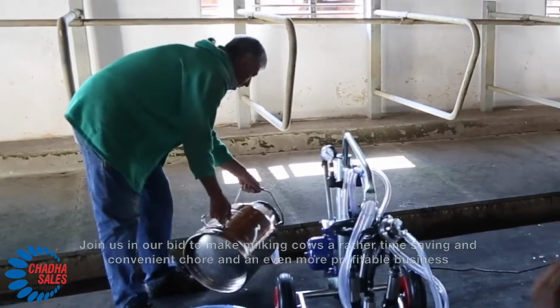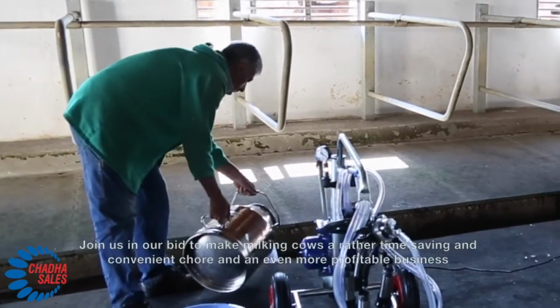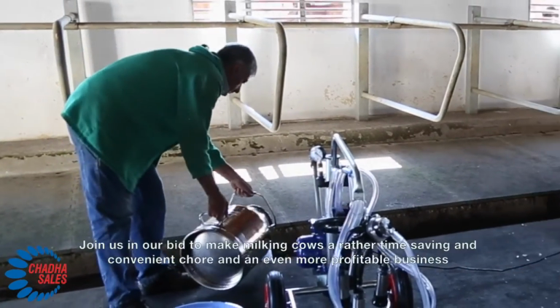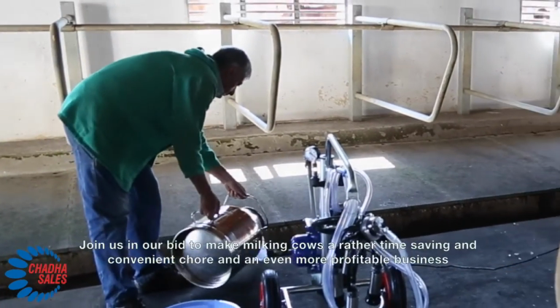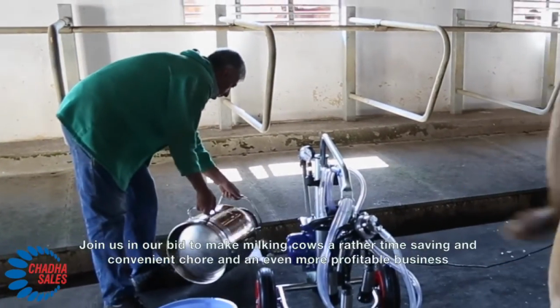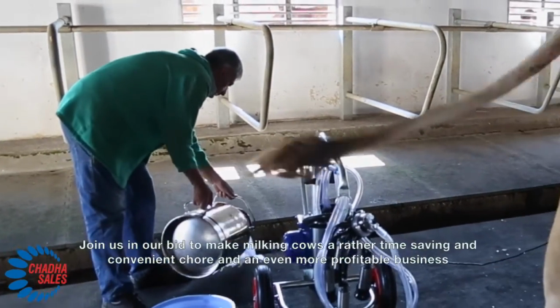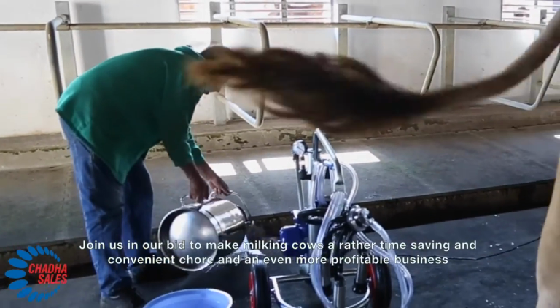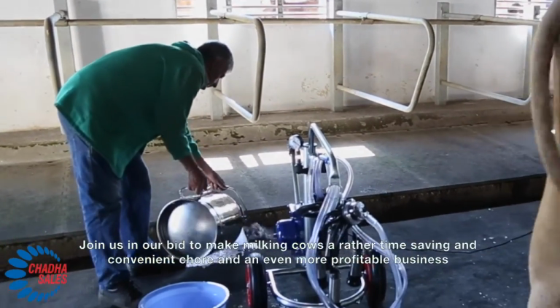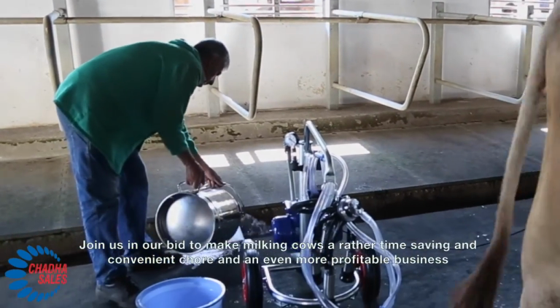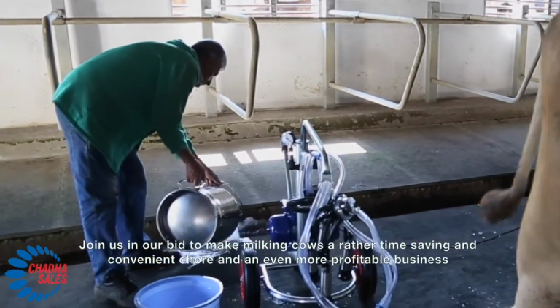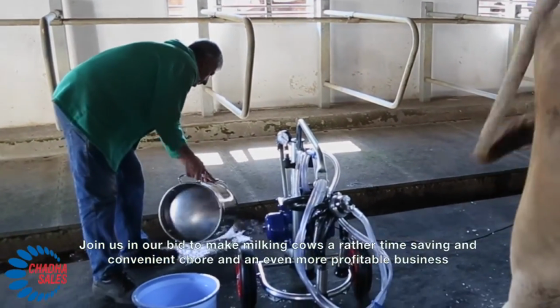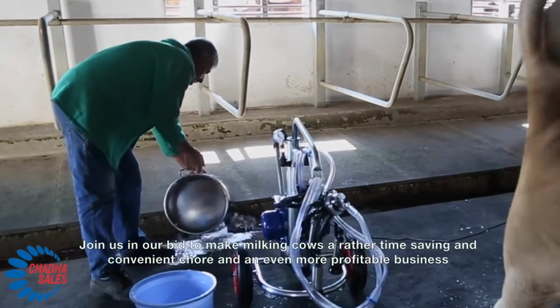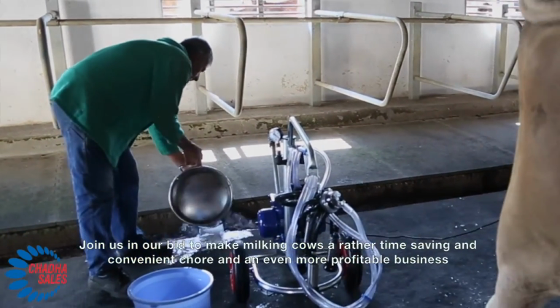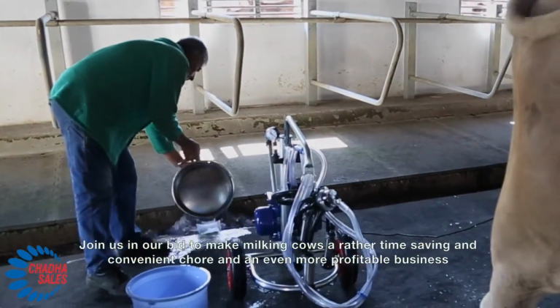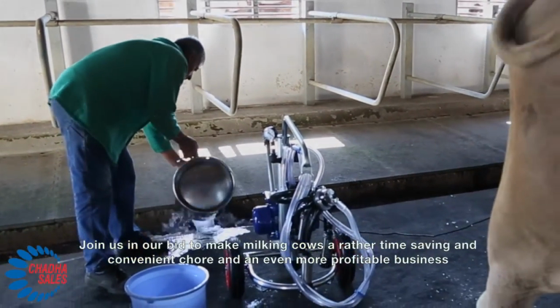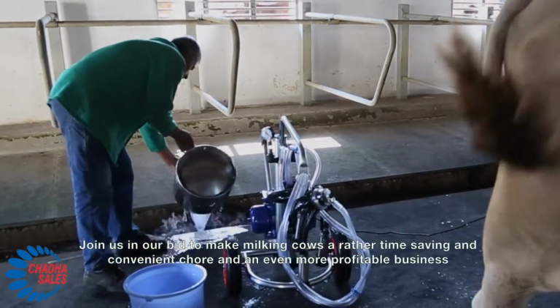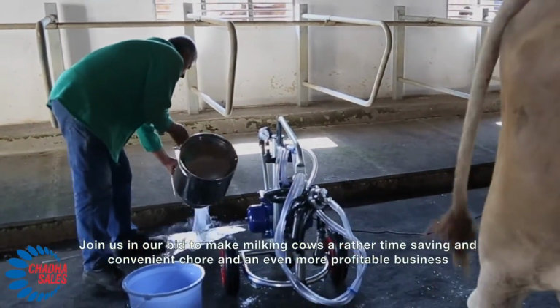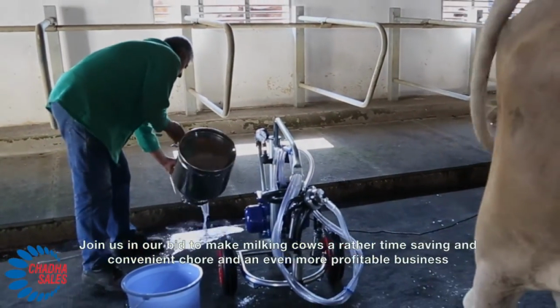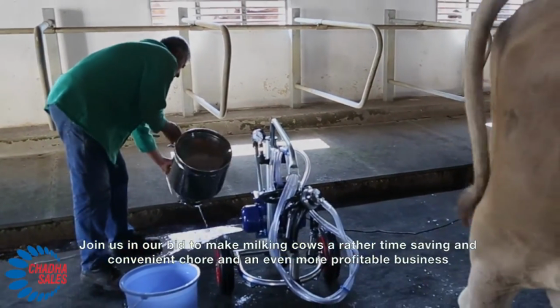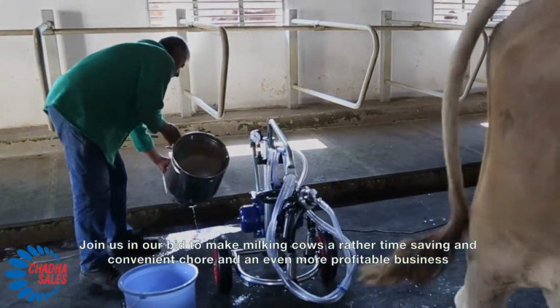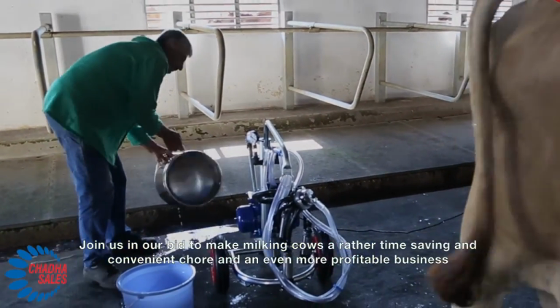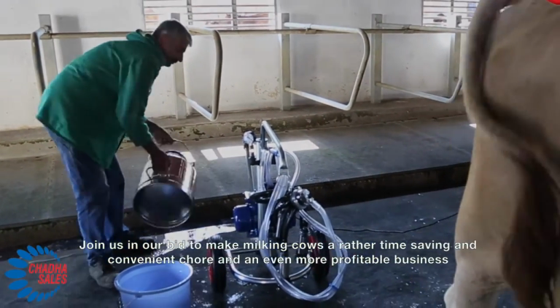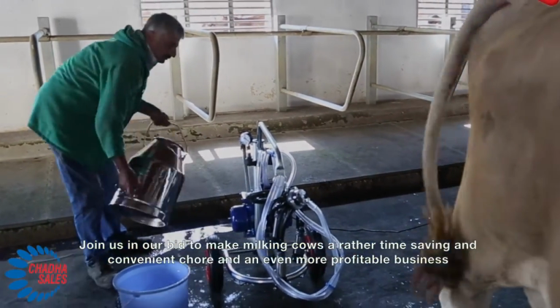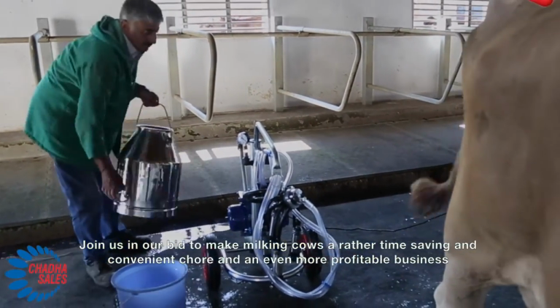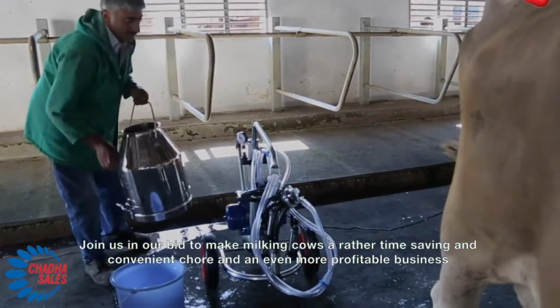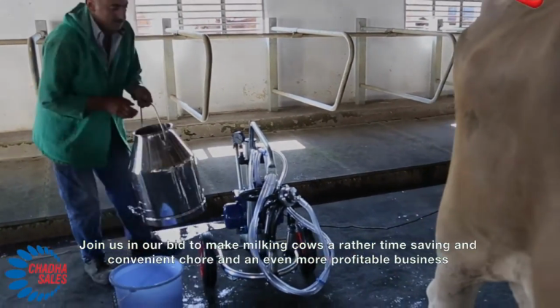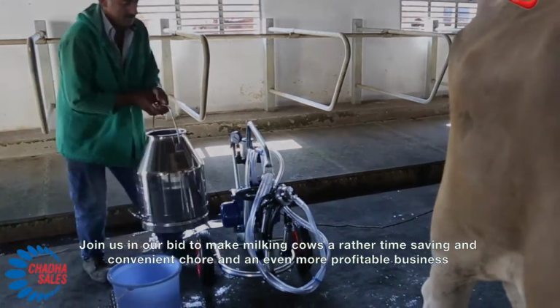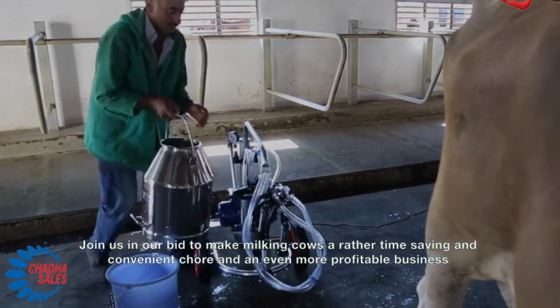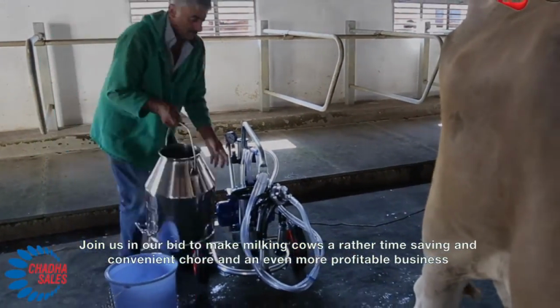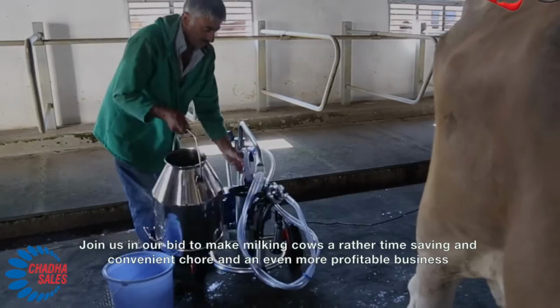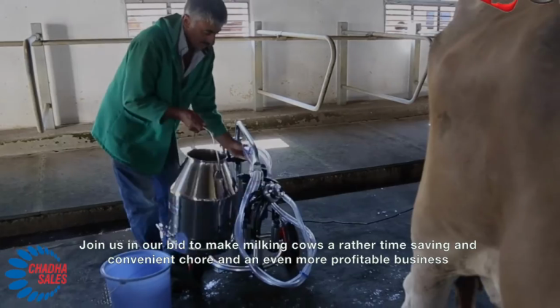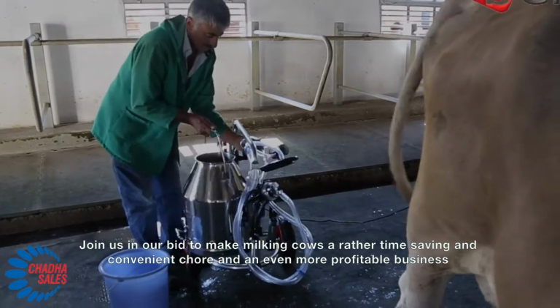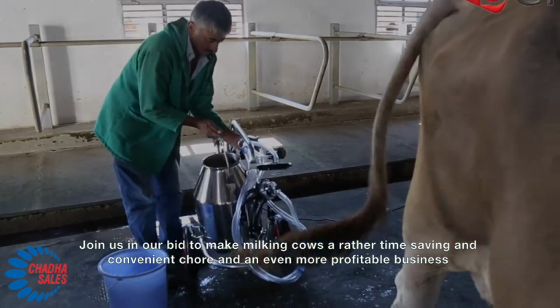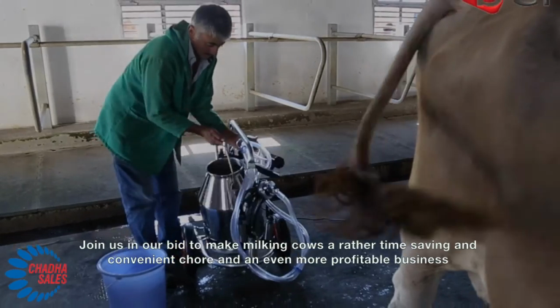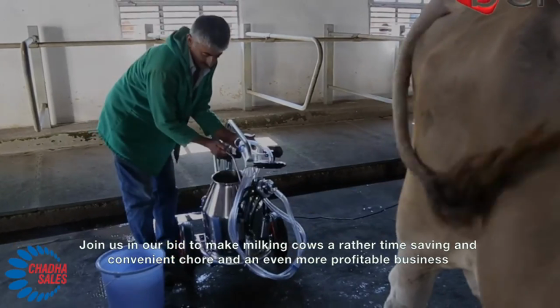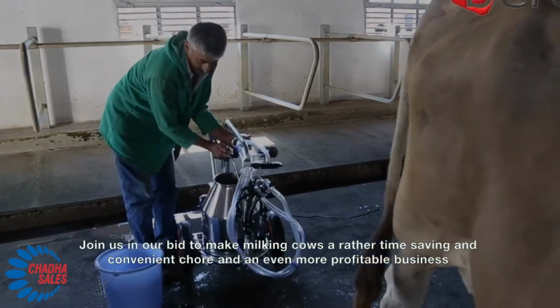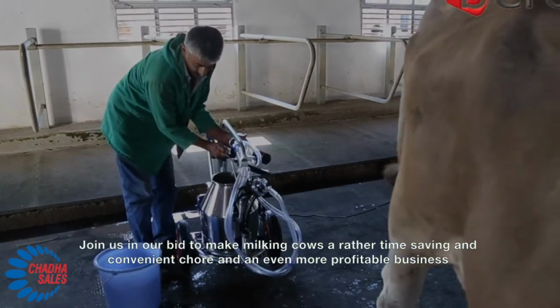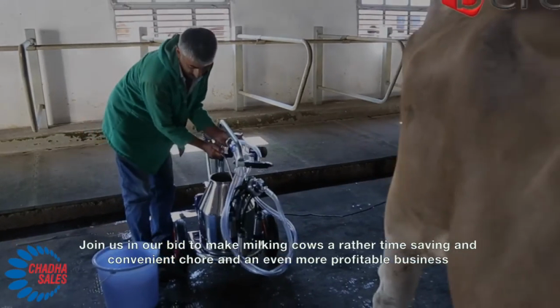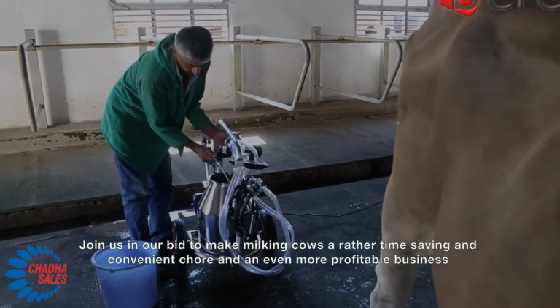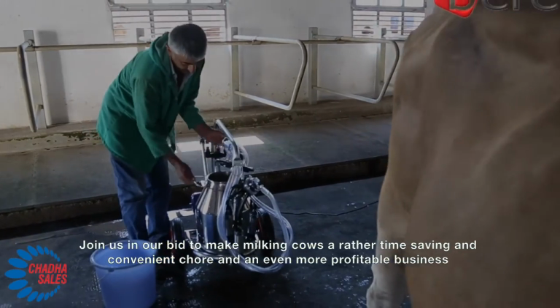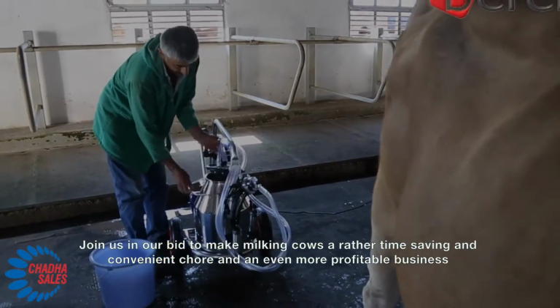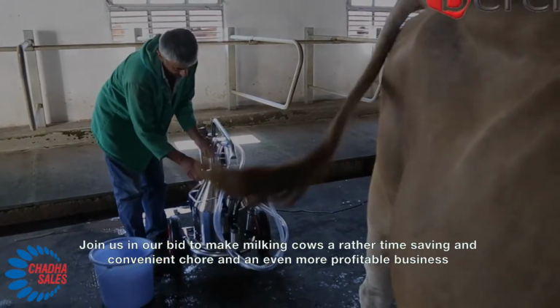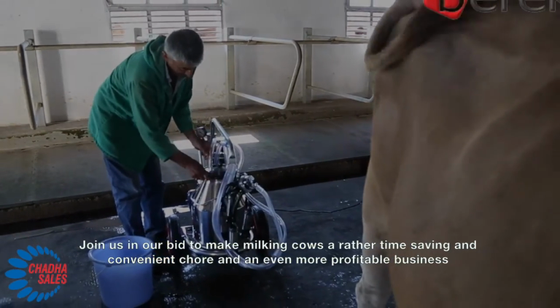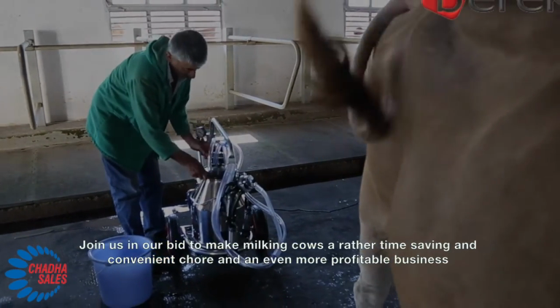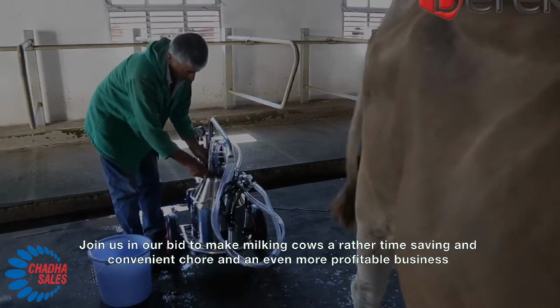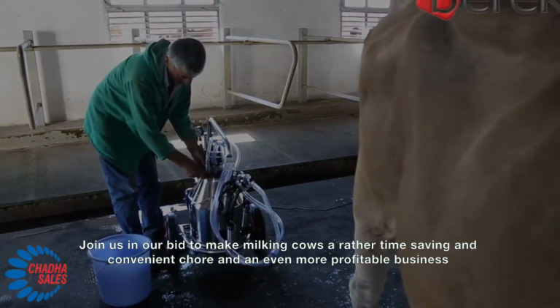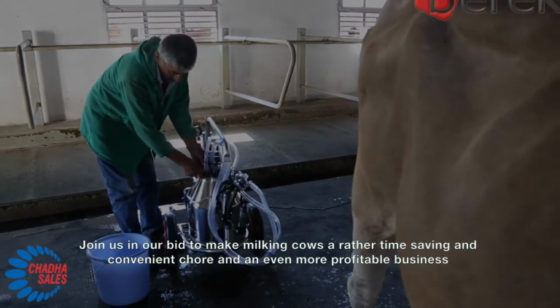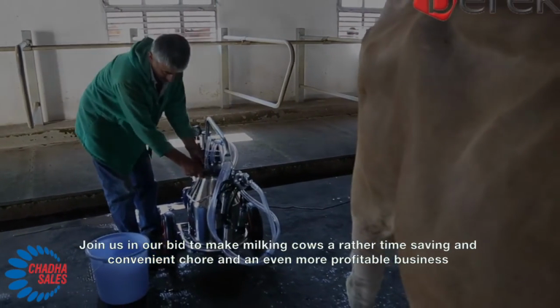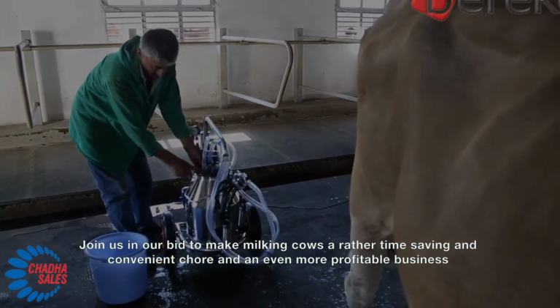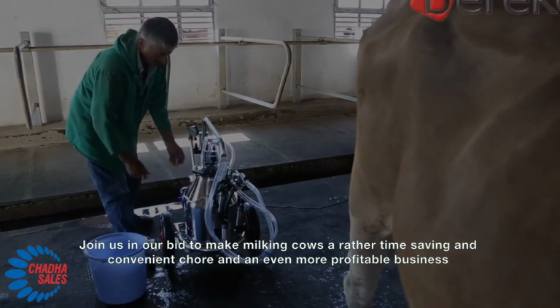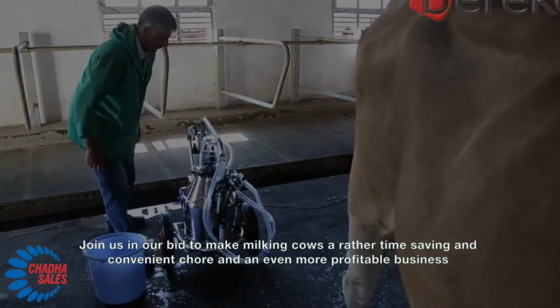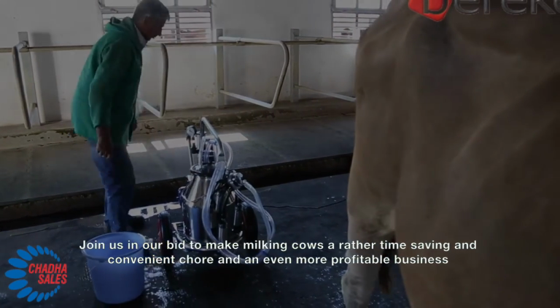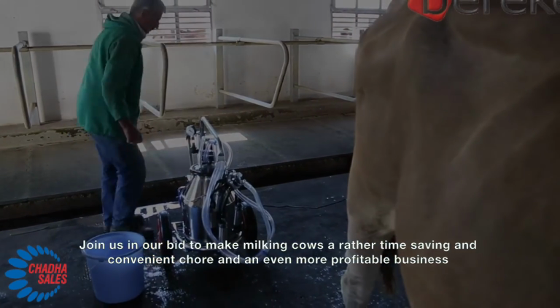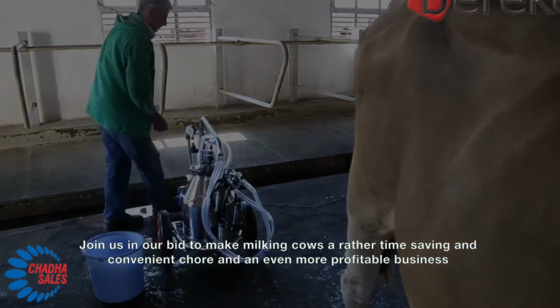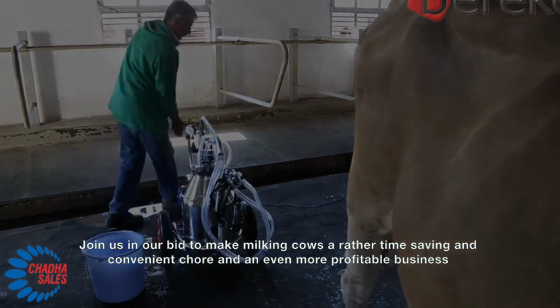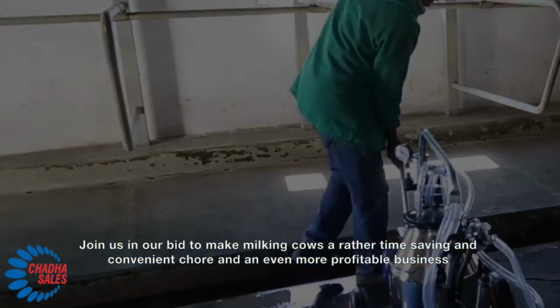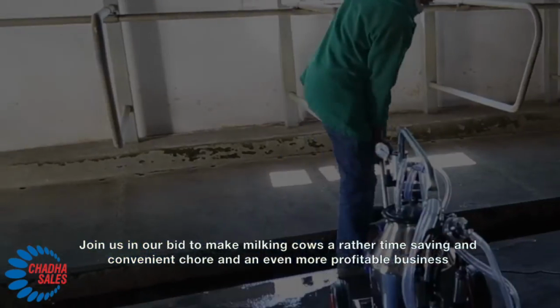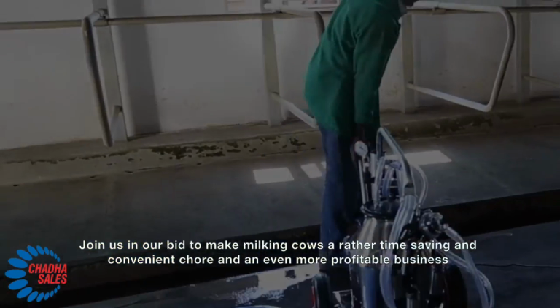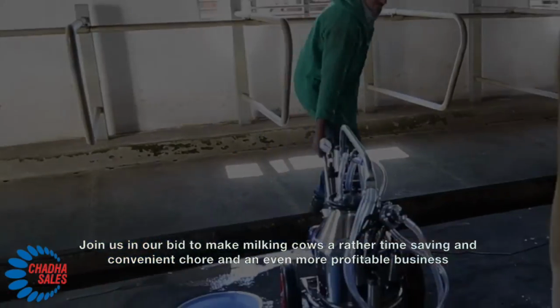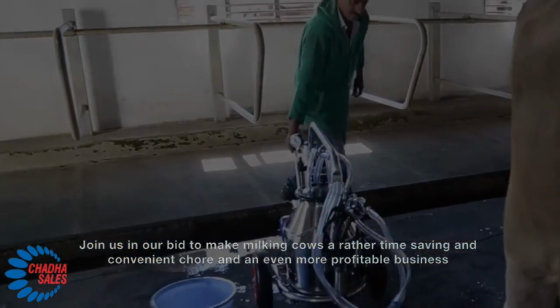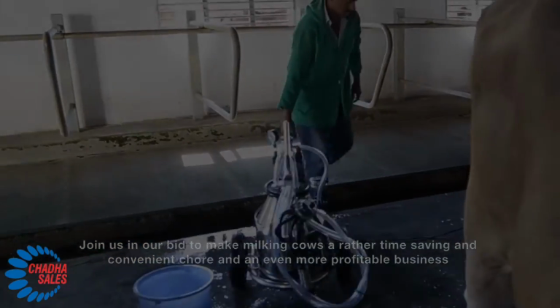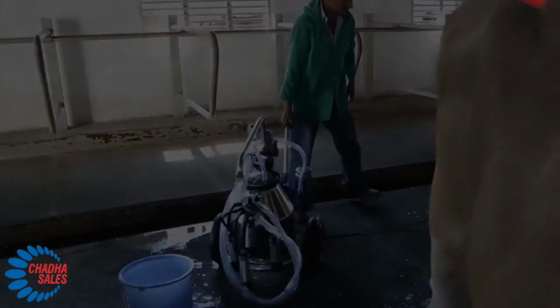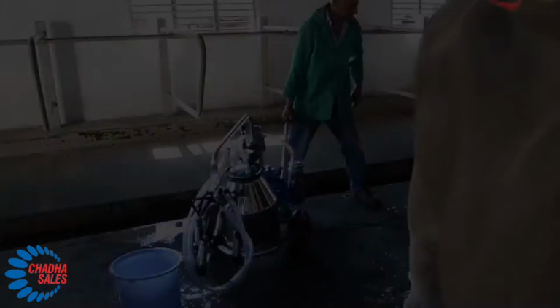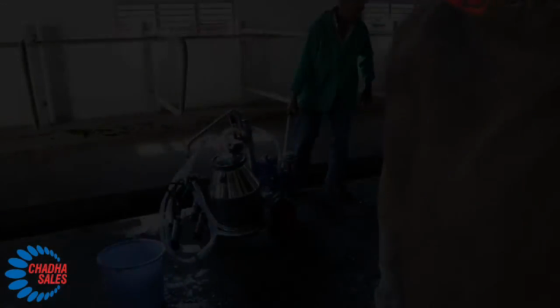Join us in our bid to make milking cows a rather time-saving and convenient chore and an even more profitable business. Let's do this.